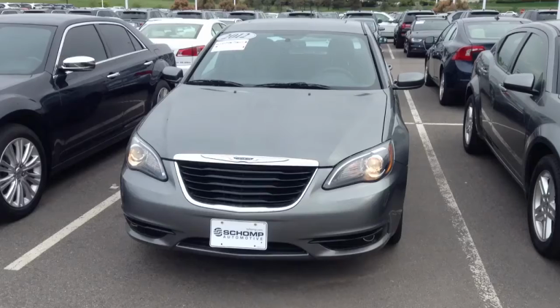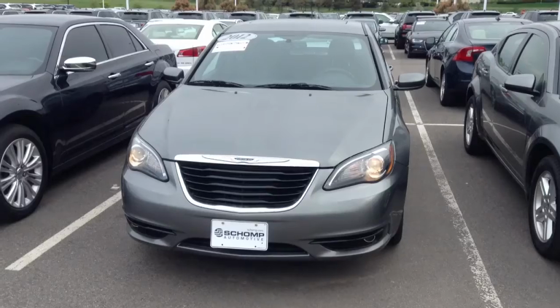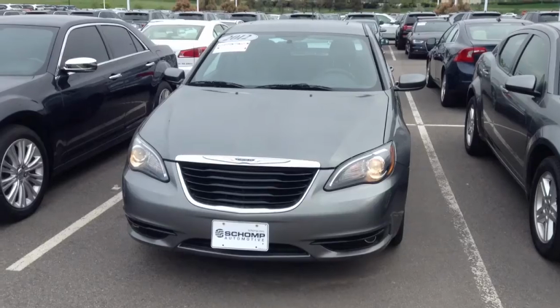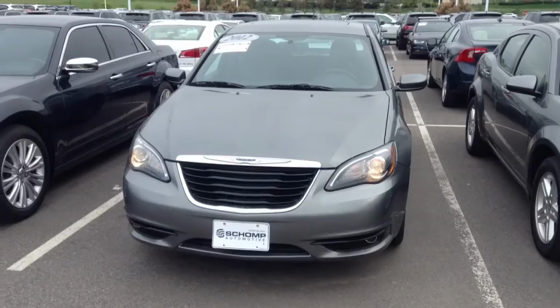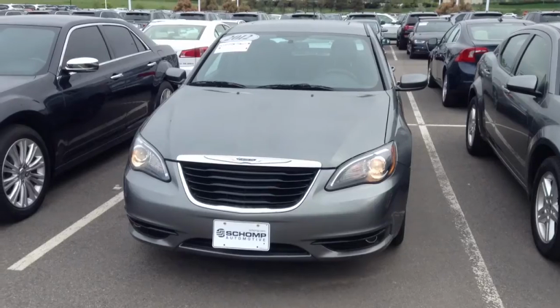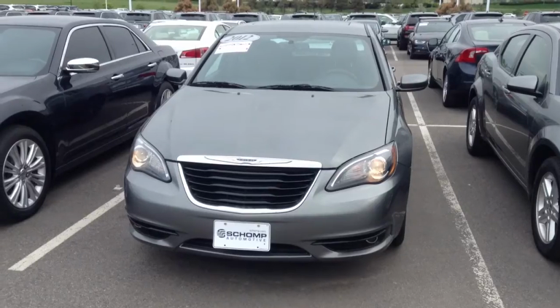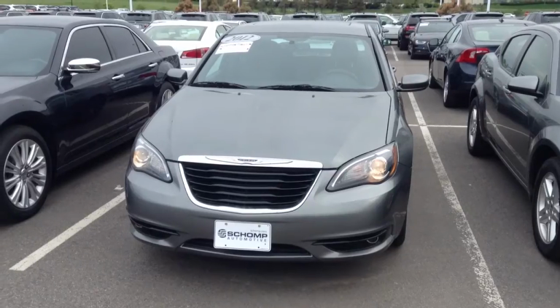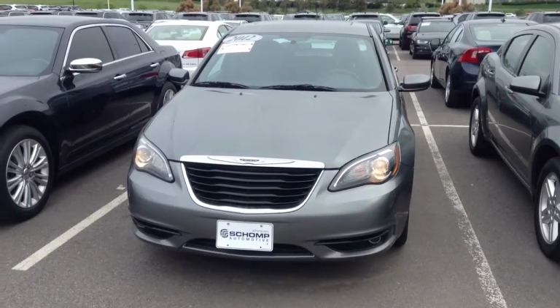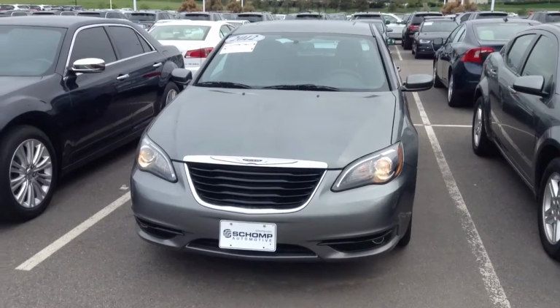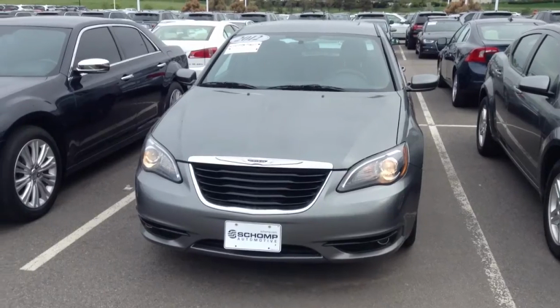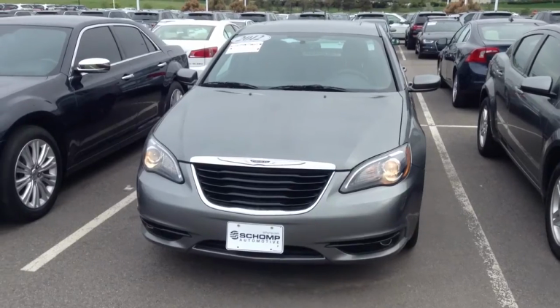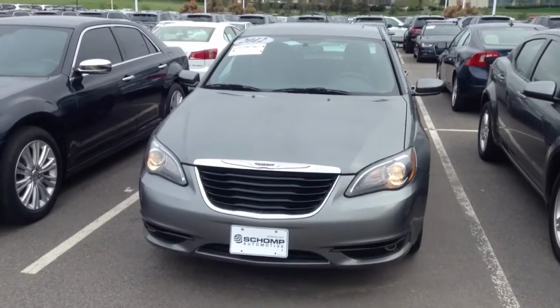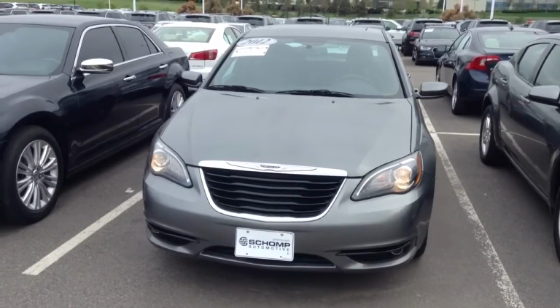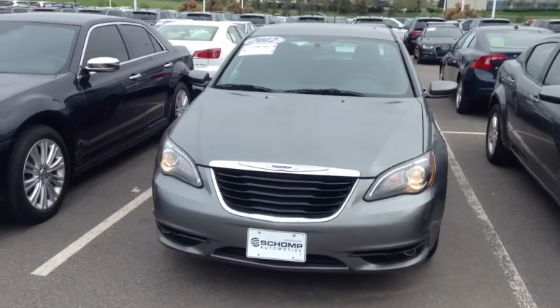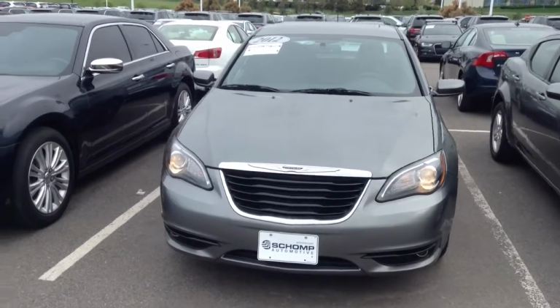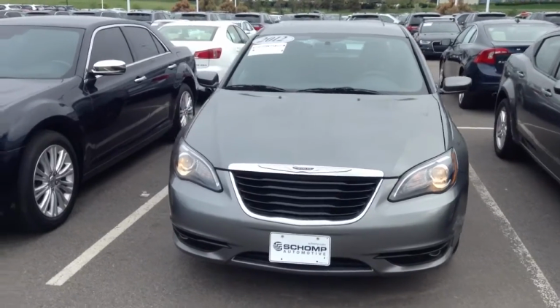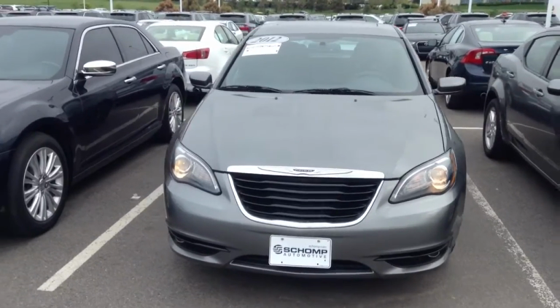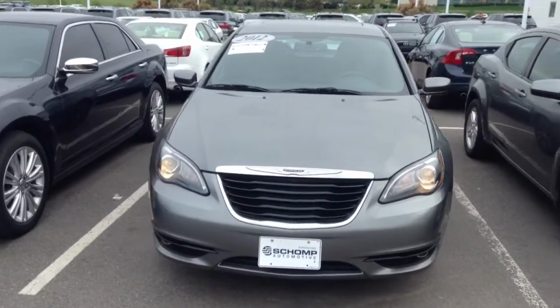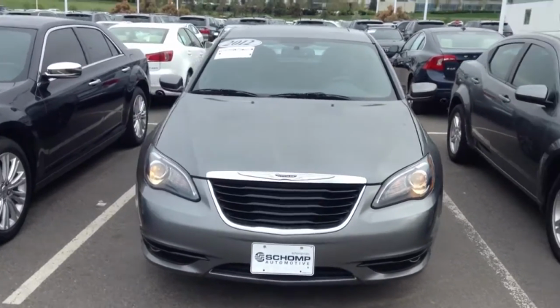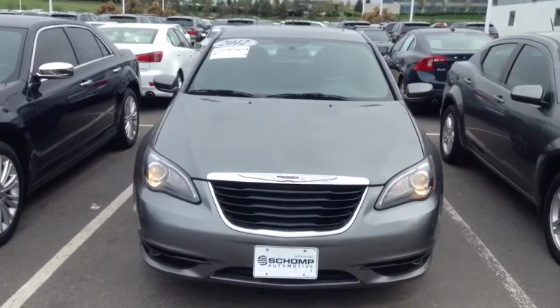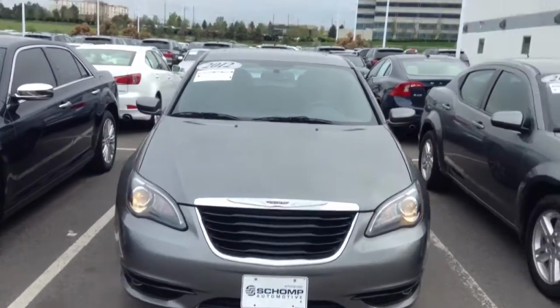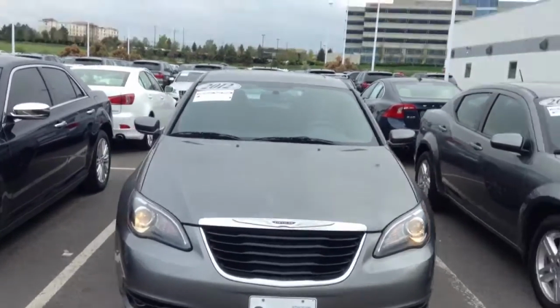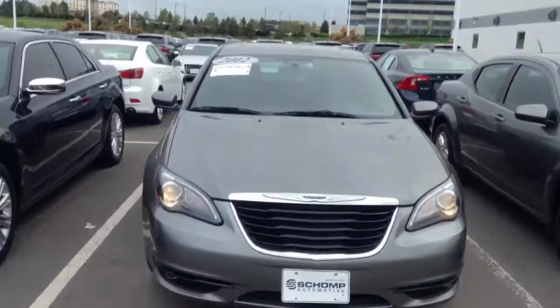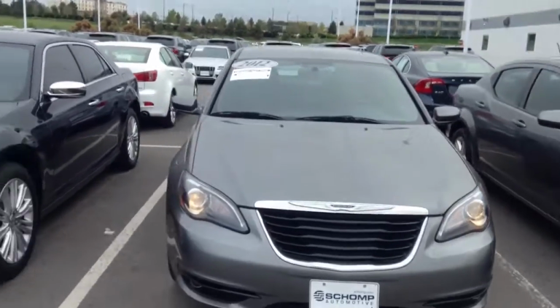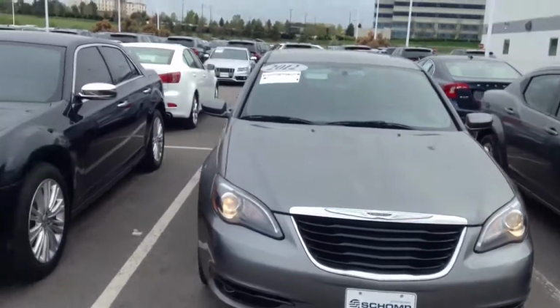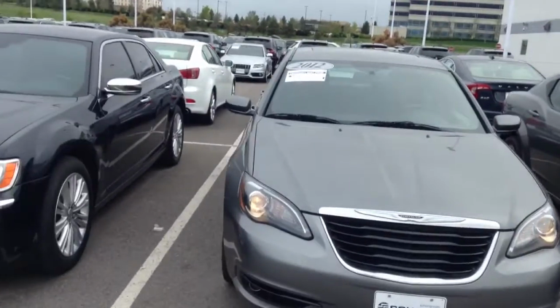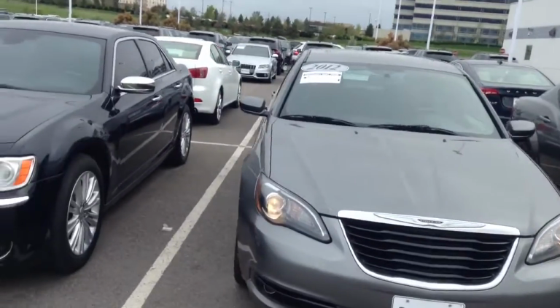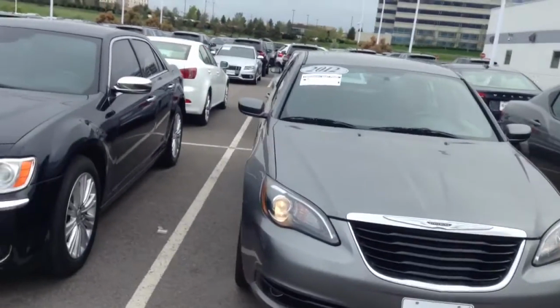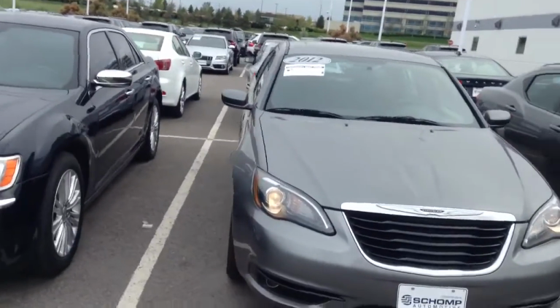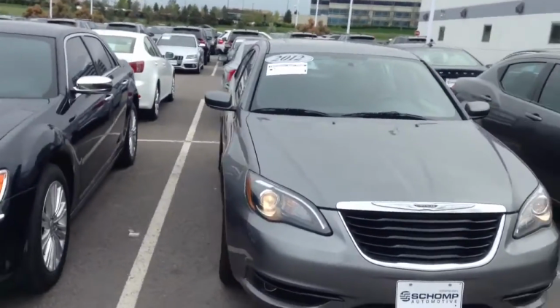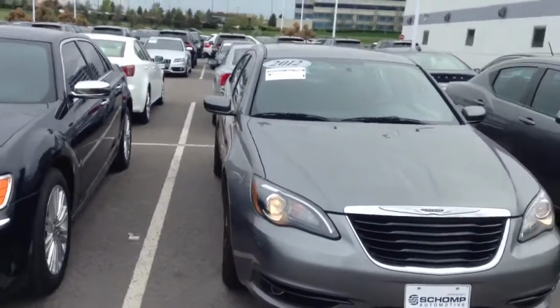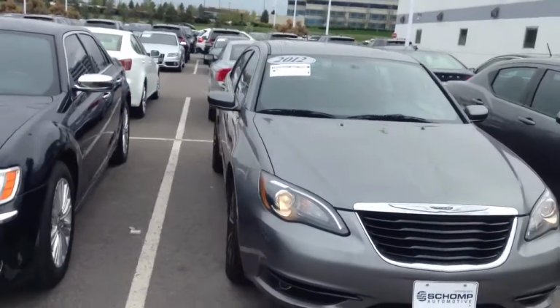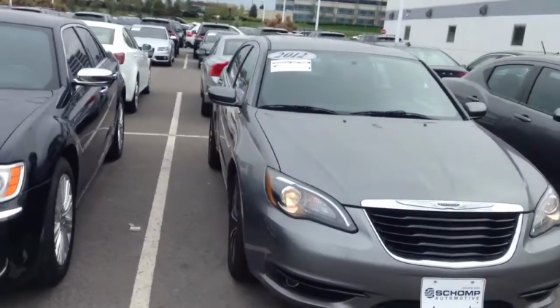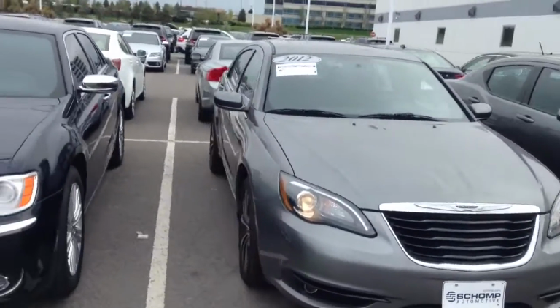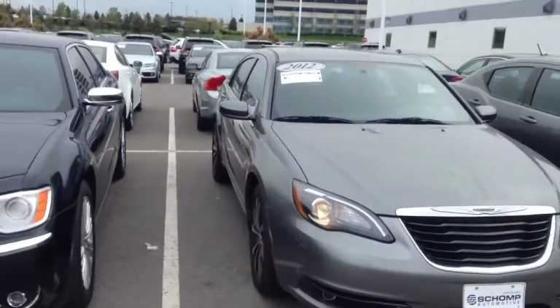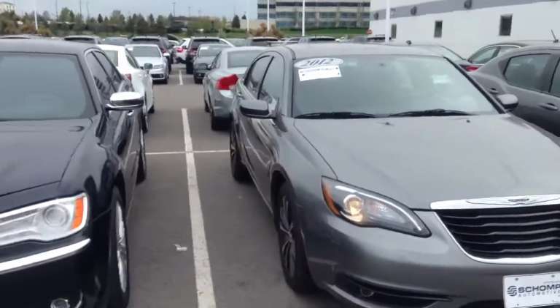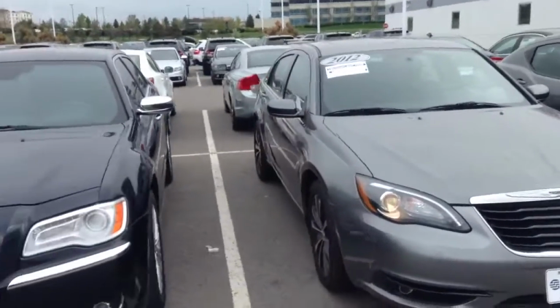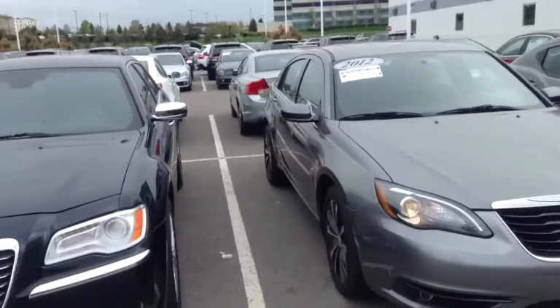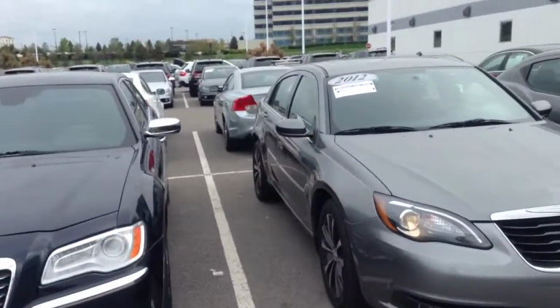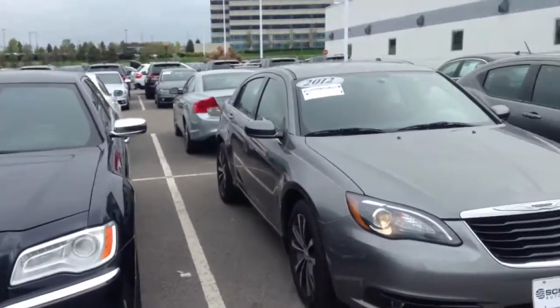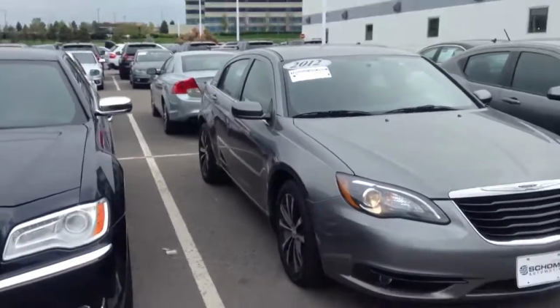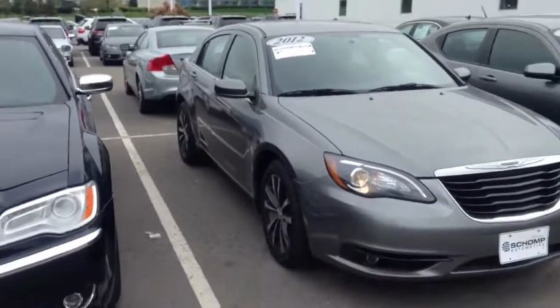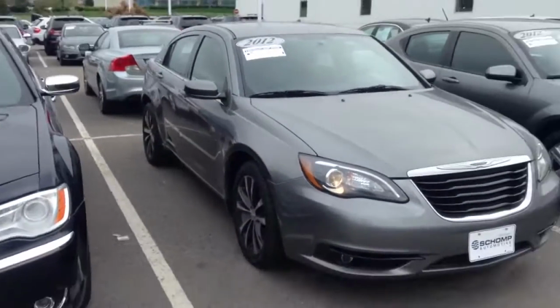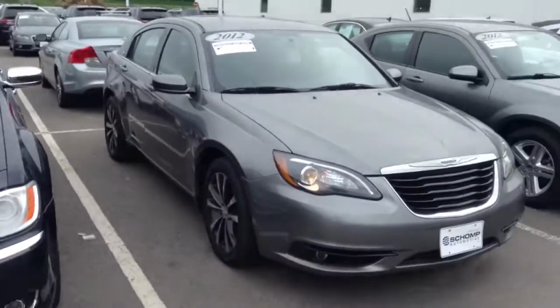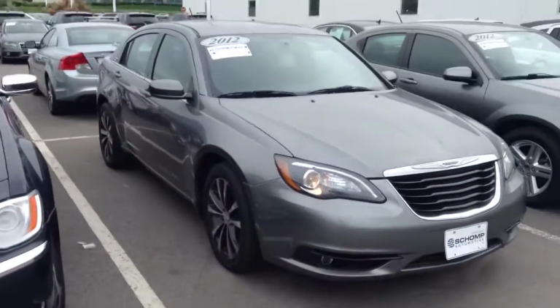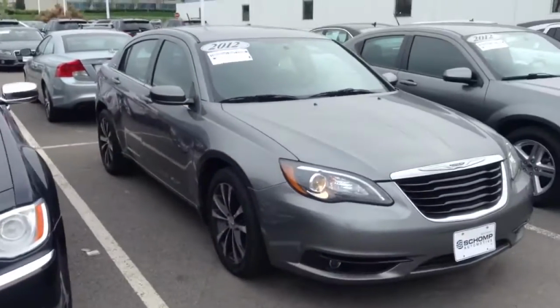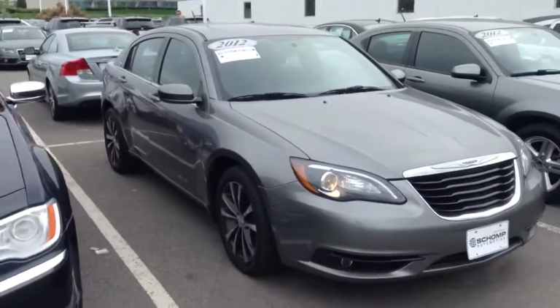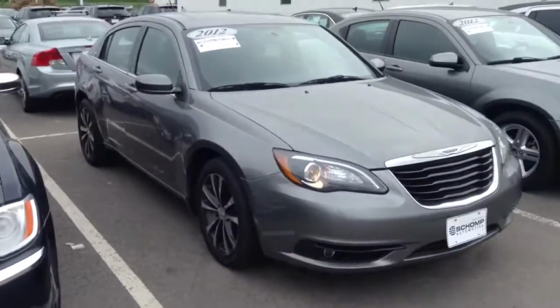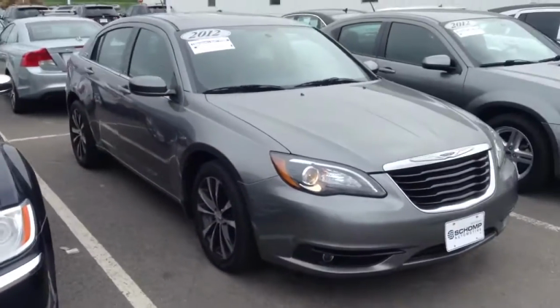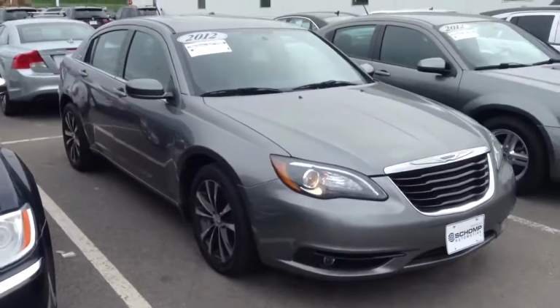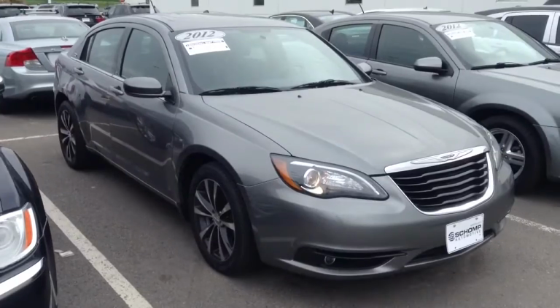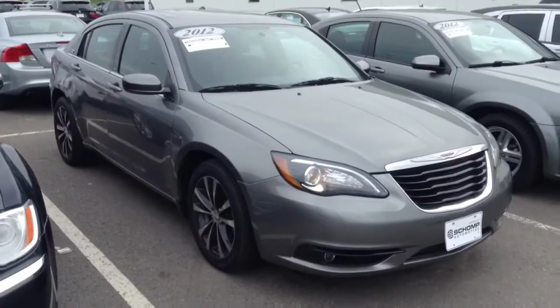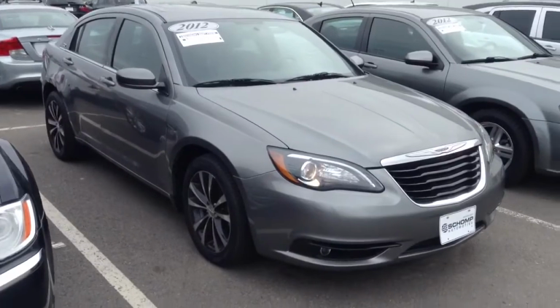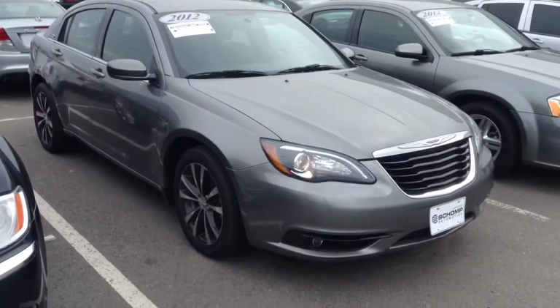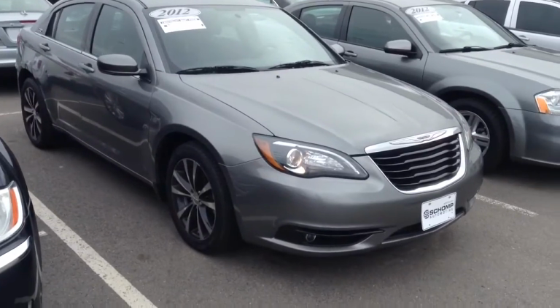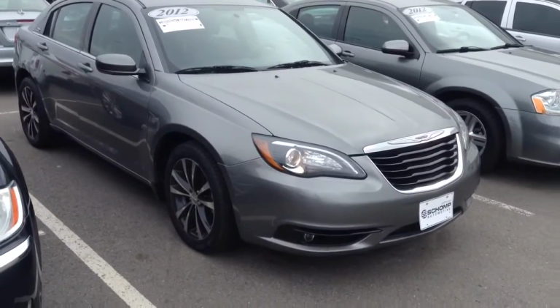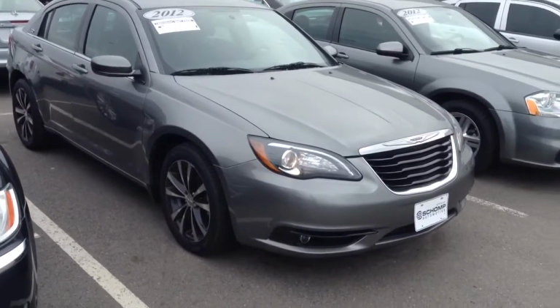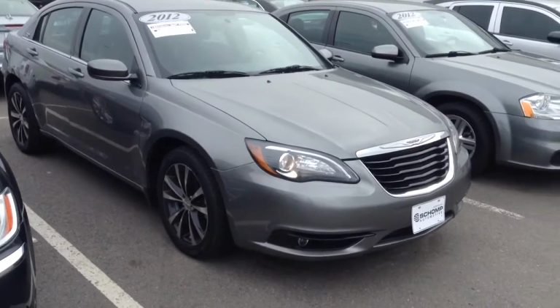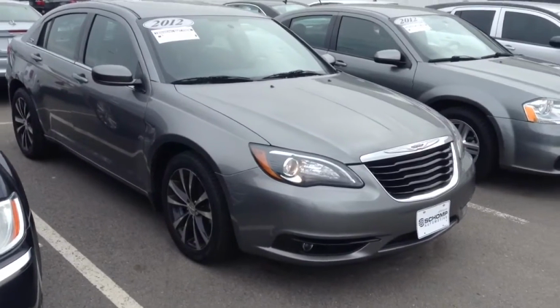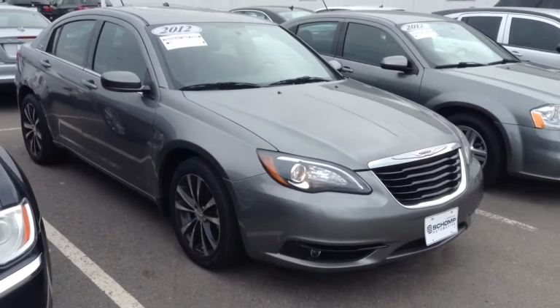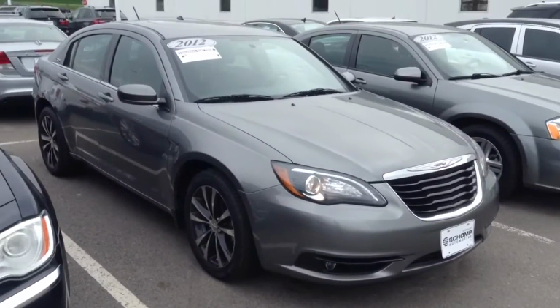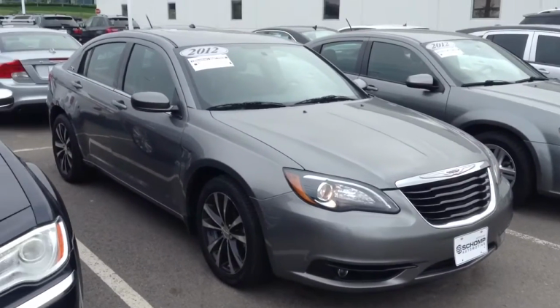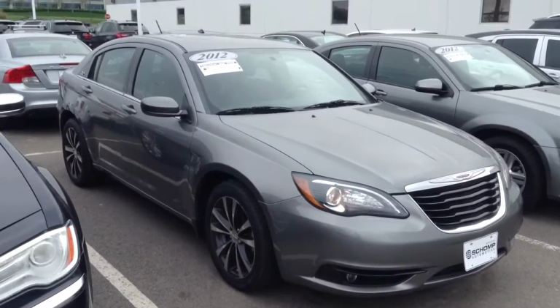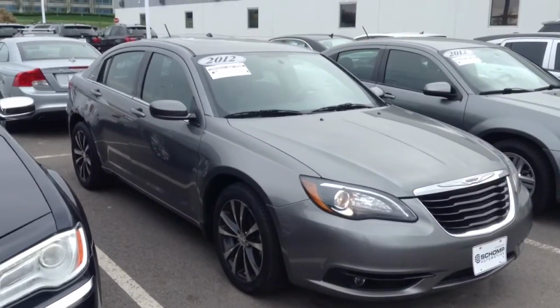Good afternoon Shirley. Here is the Chrysler 200S you had inquired on through CarGurus.